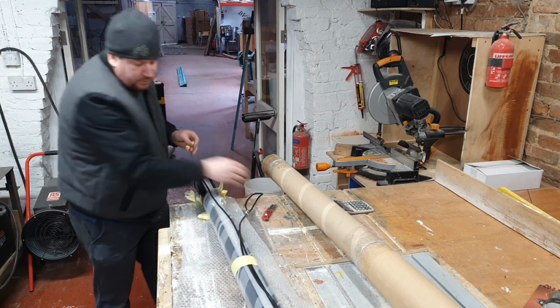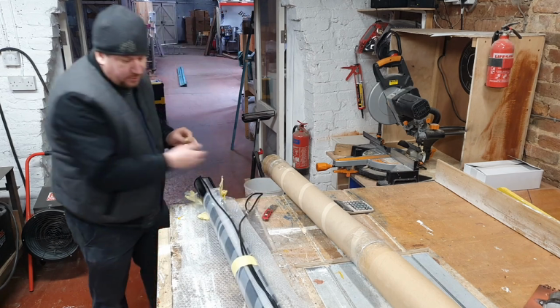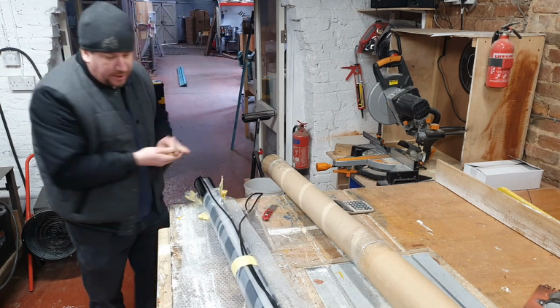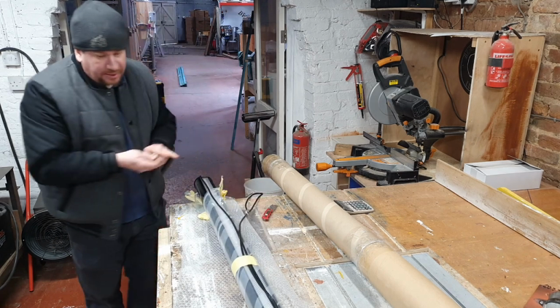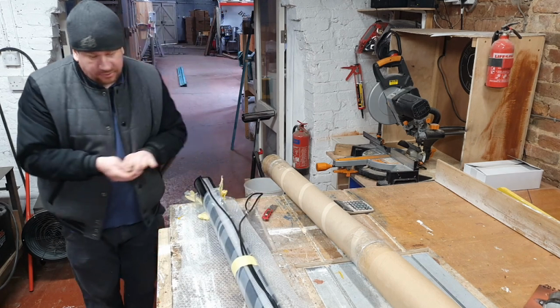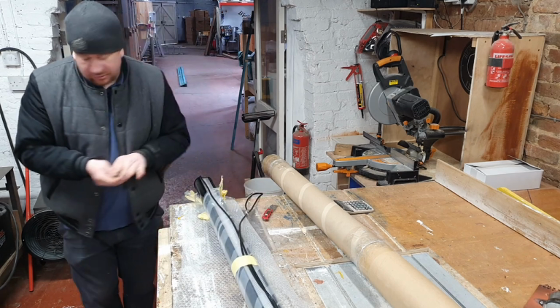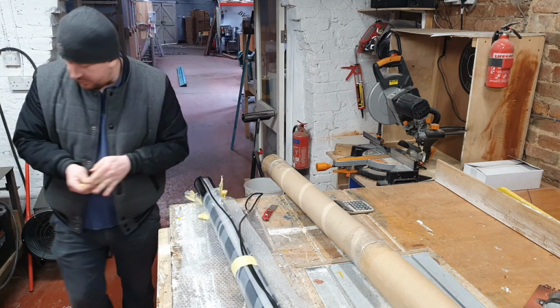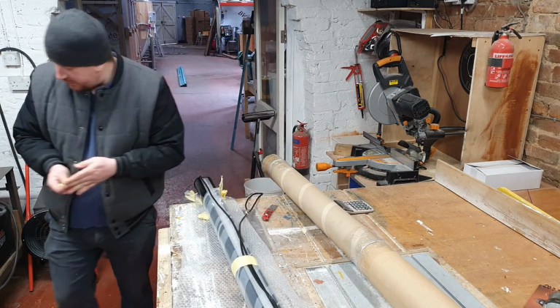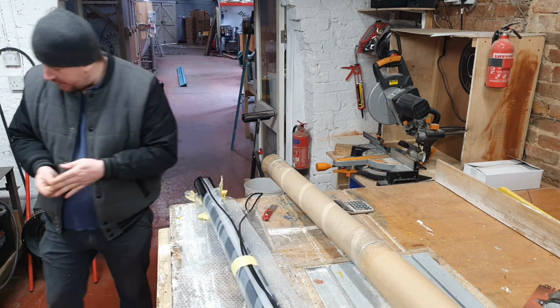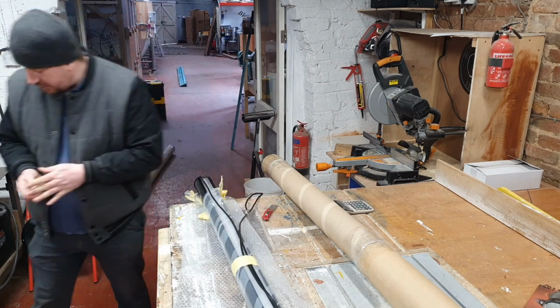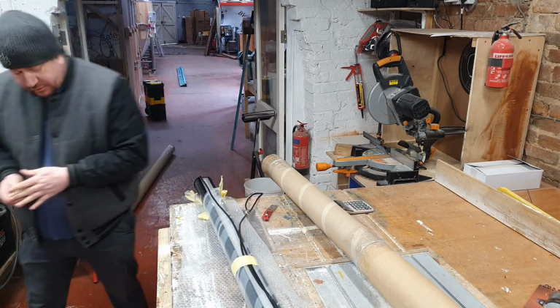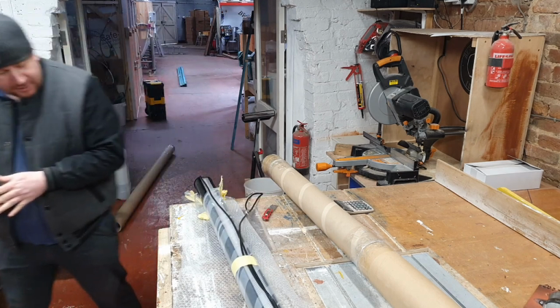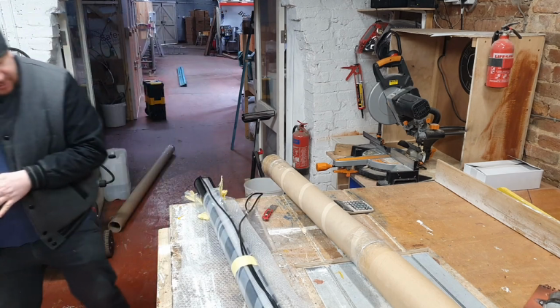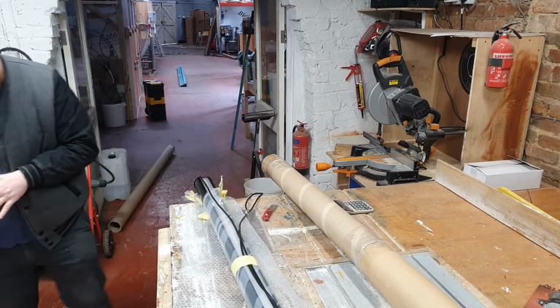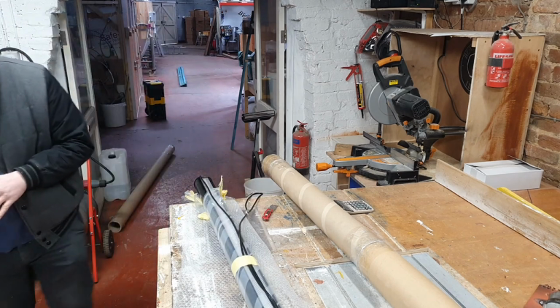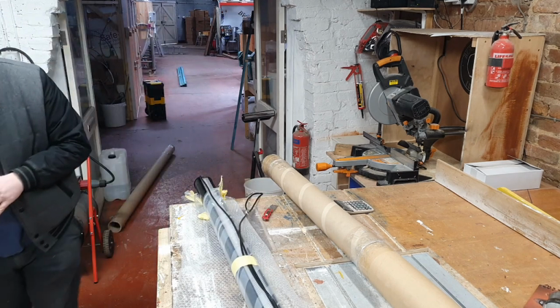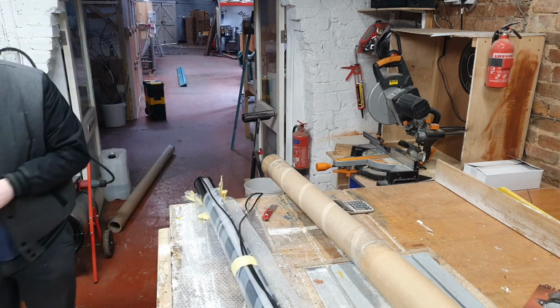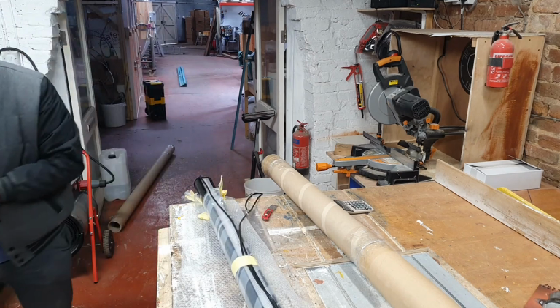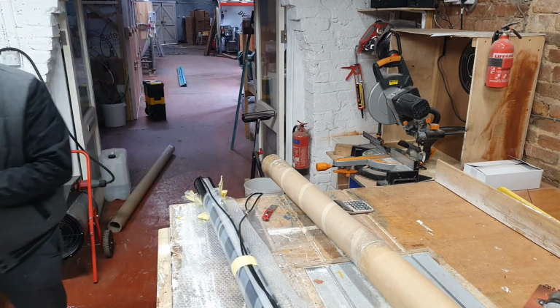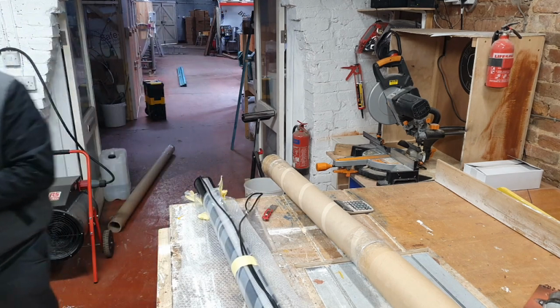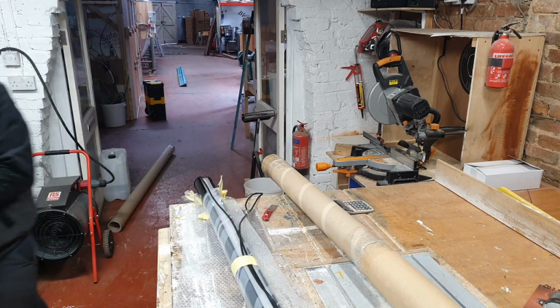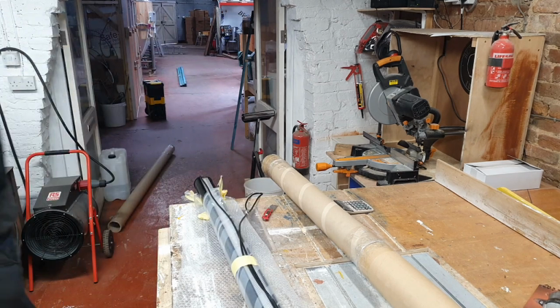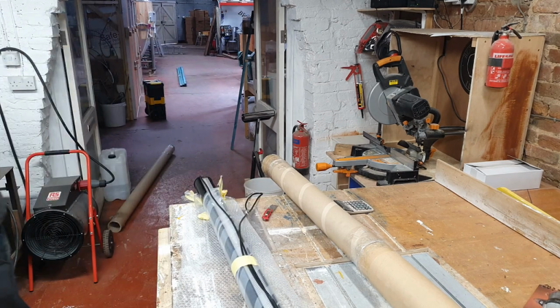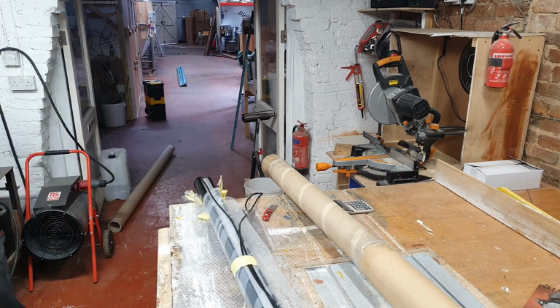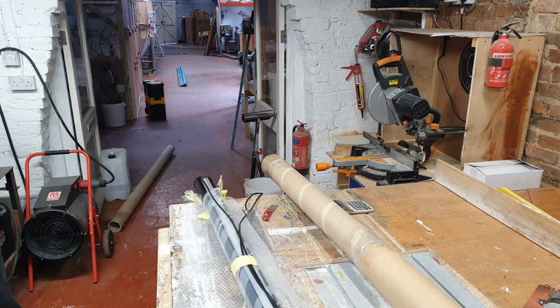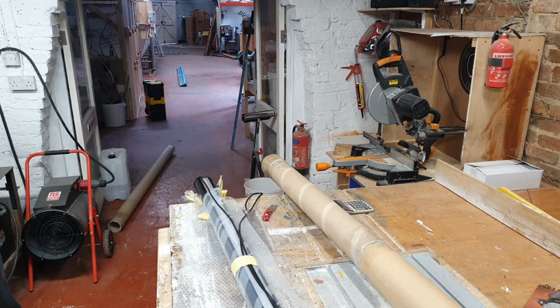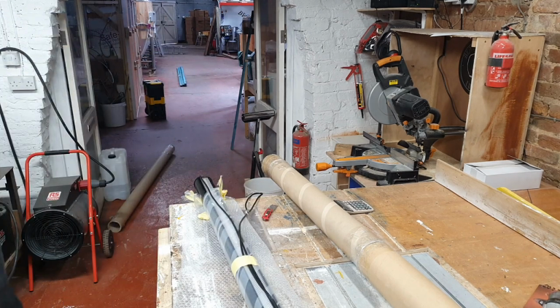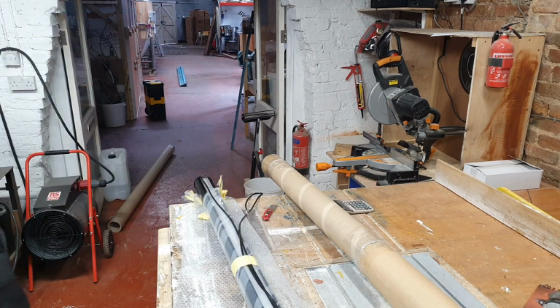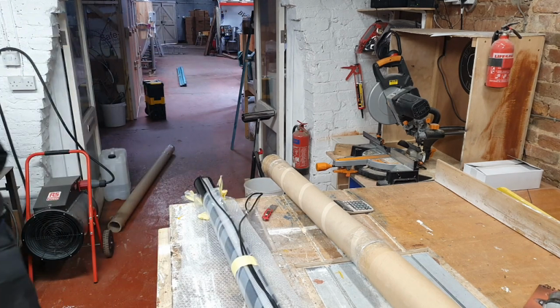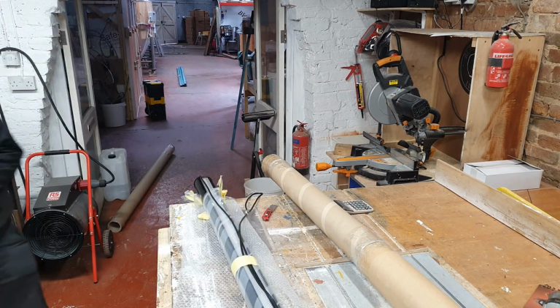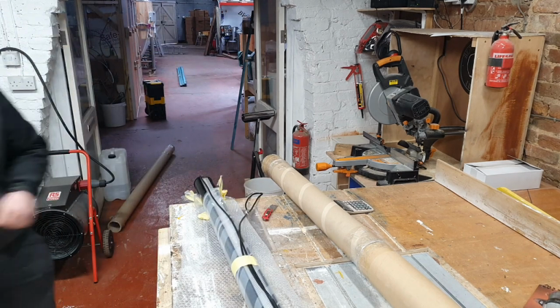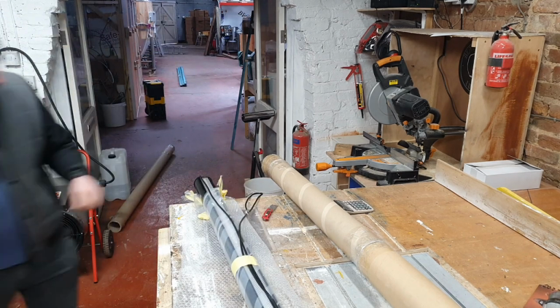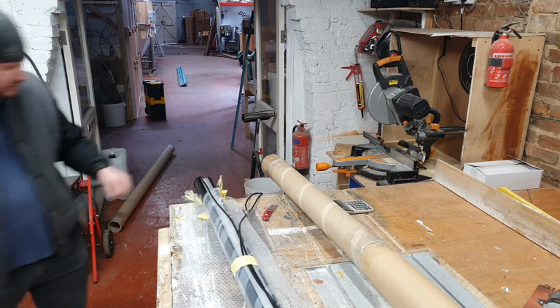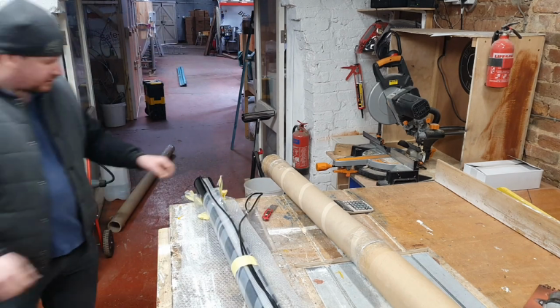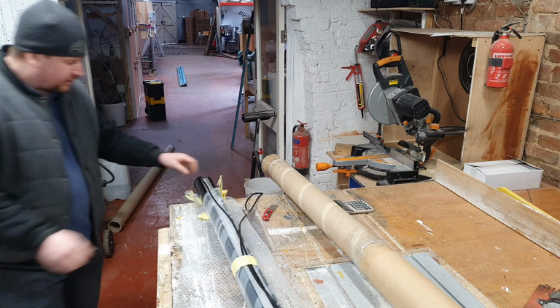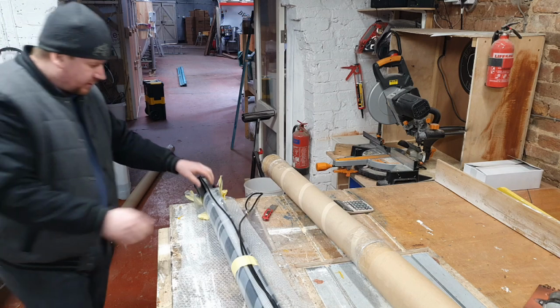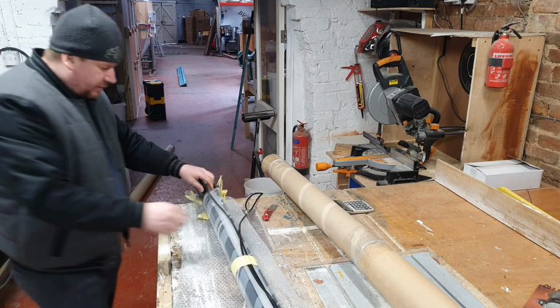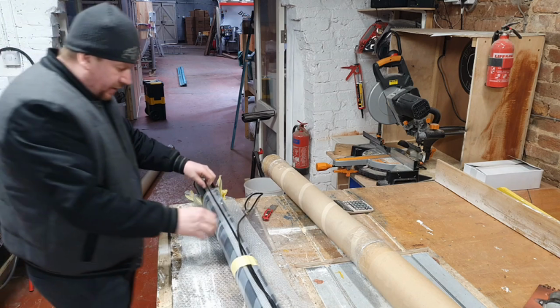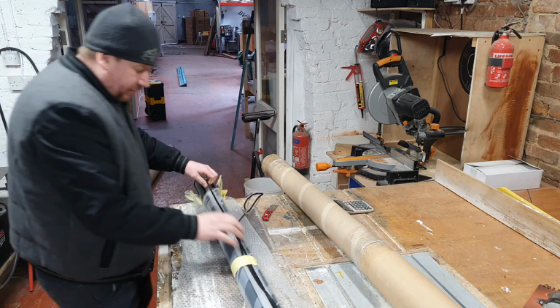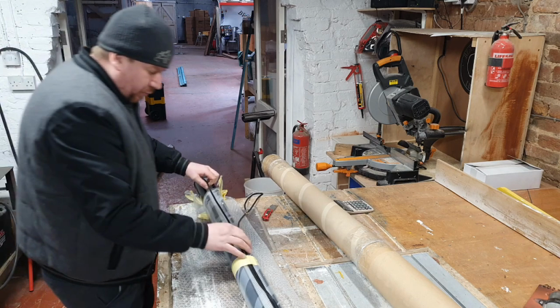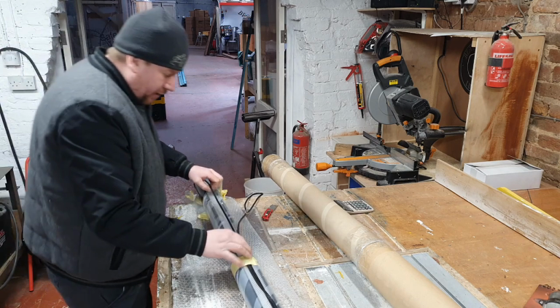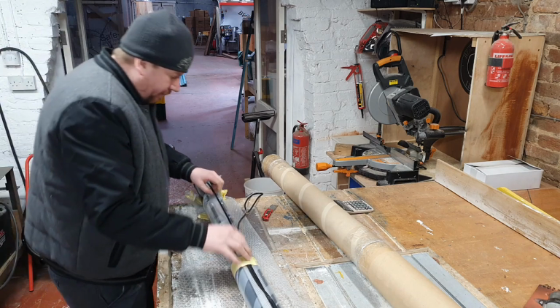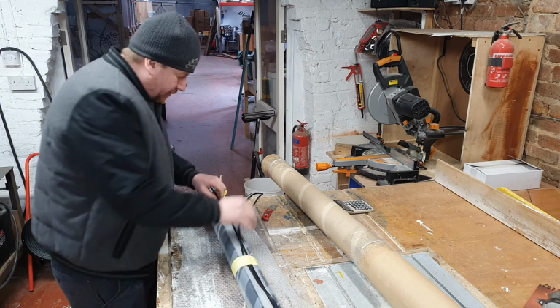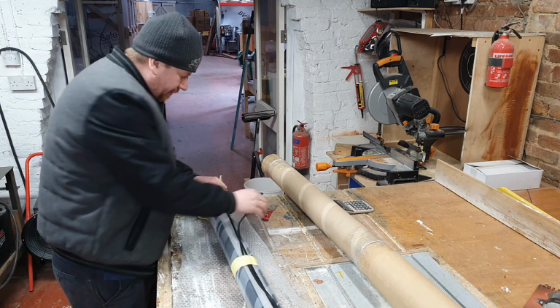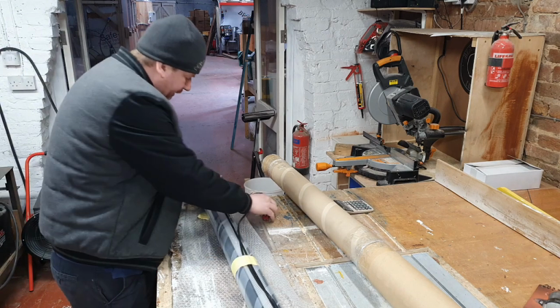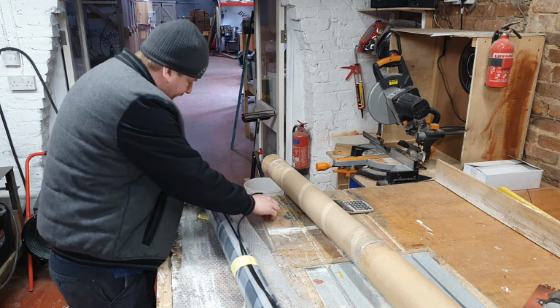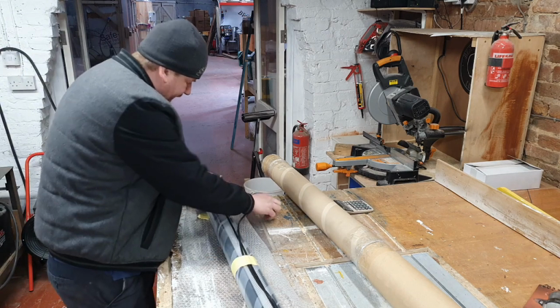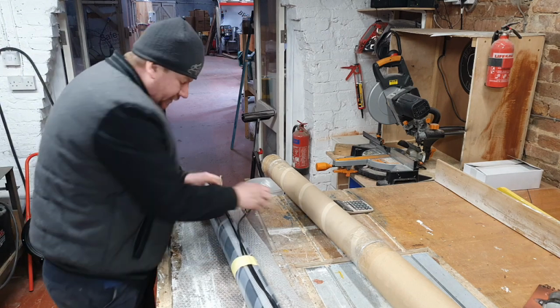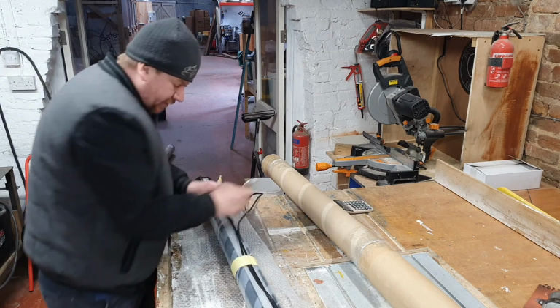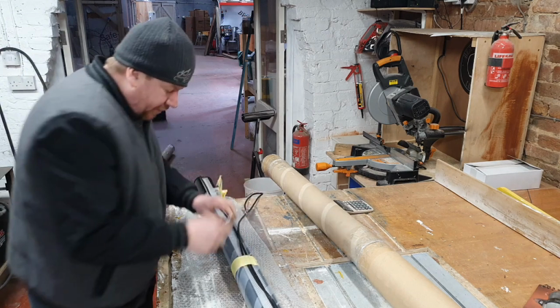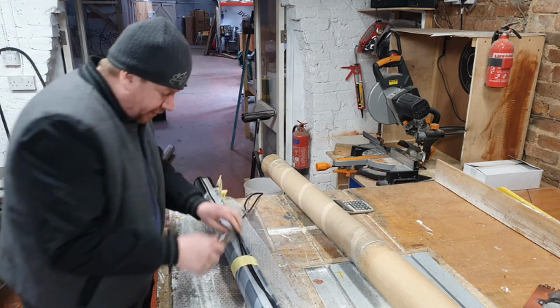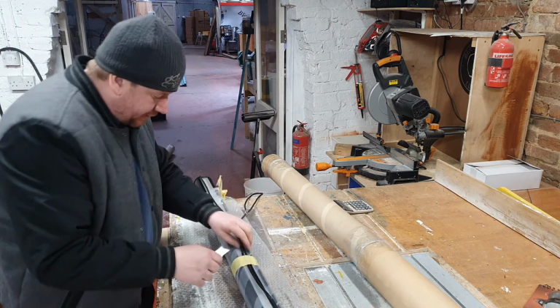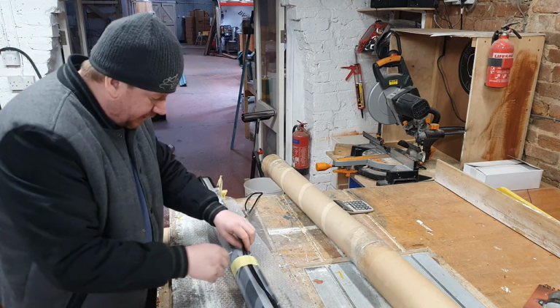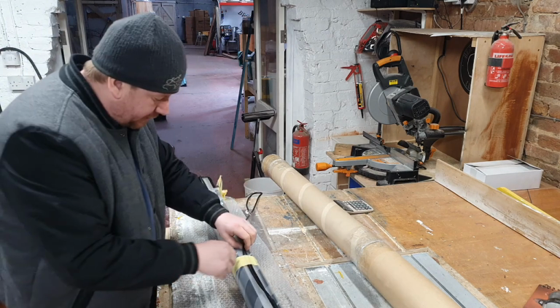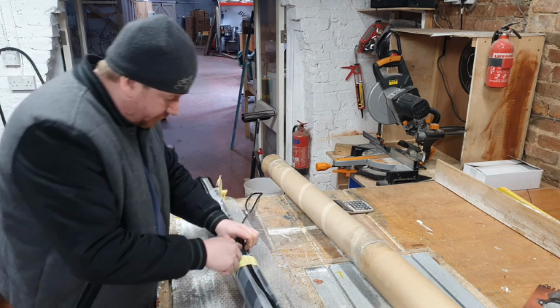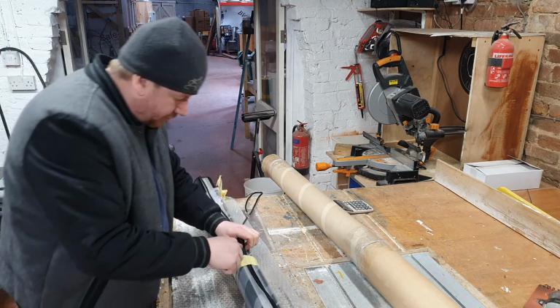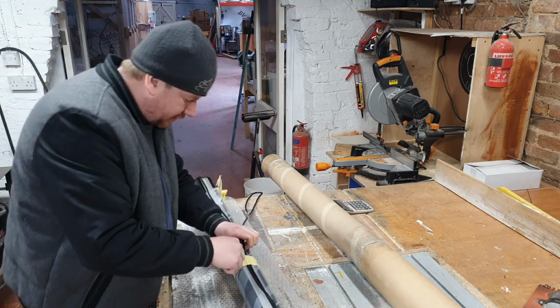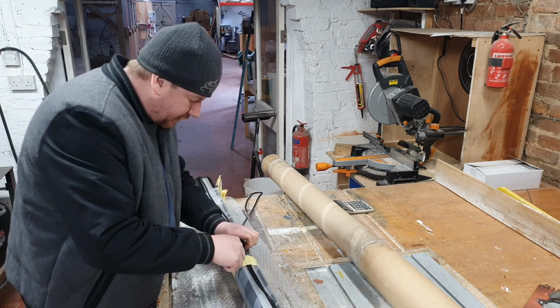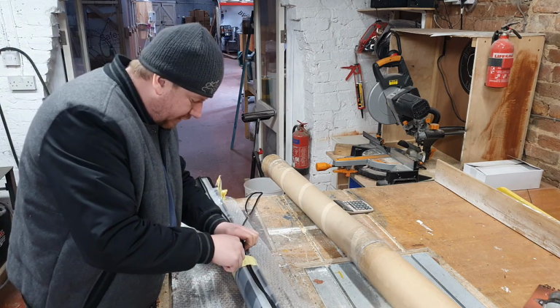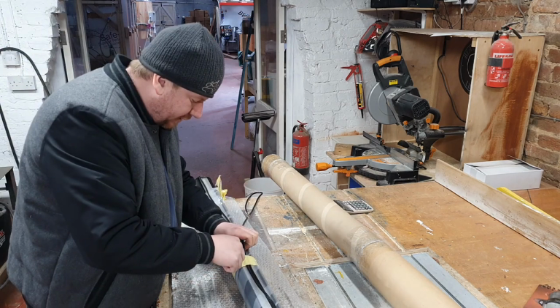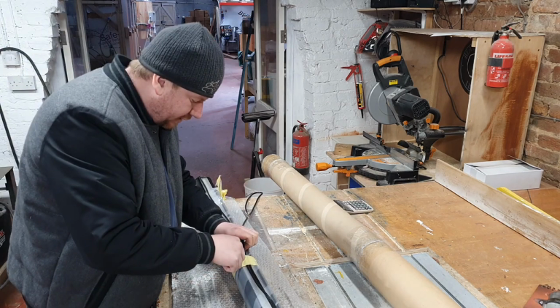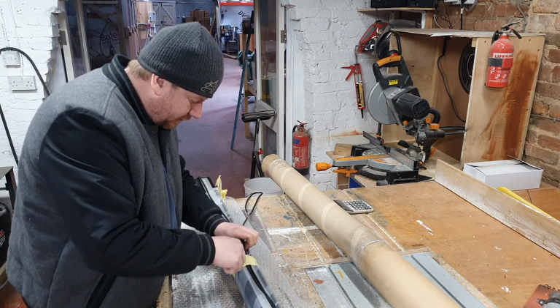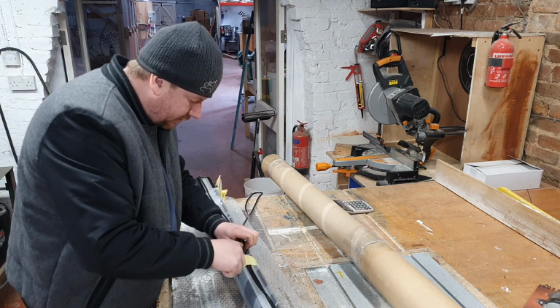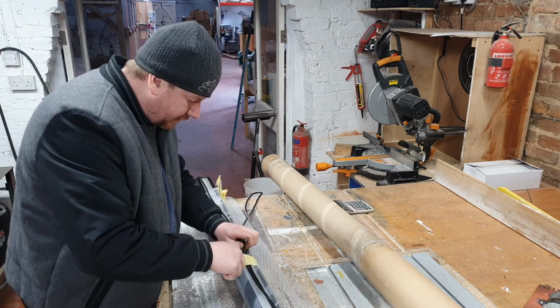It looks really good actually. I'd like to know where the mounts are — it's well bloody packaged, as you can see, I'm struggling to get into it.